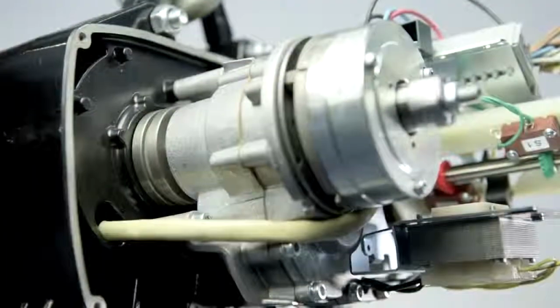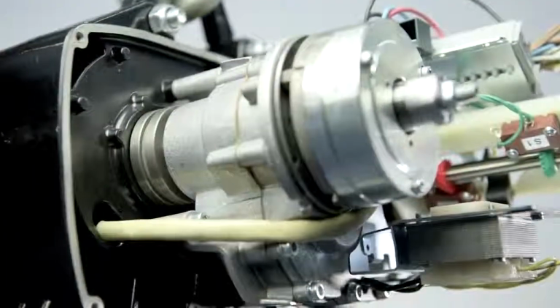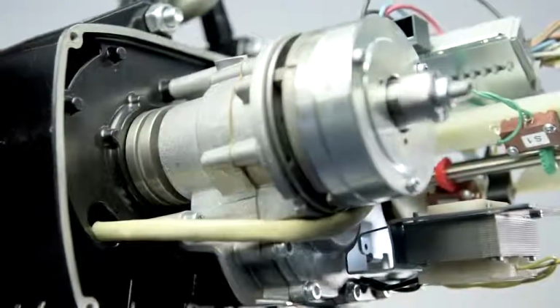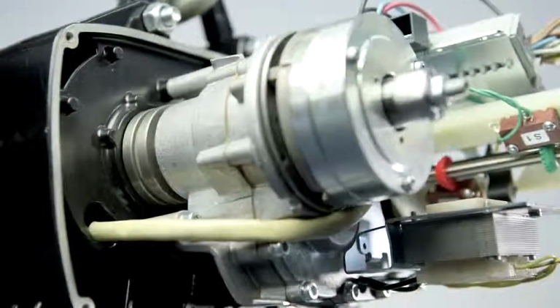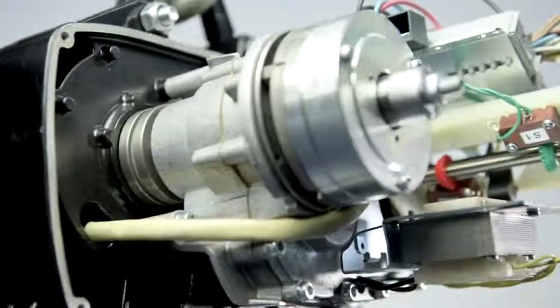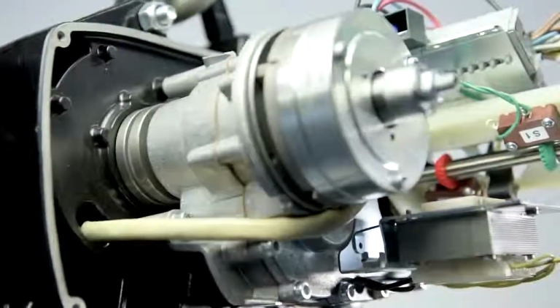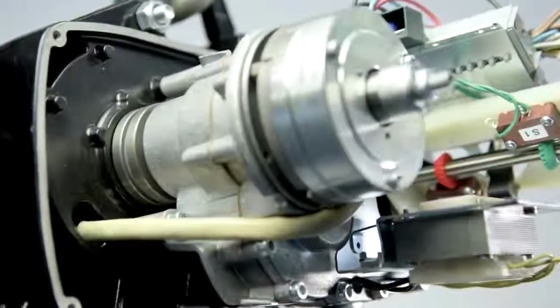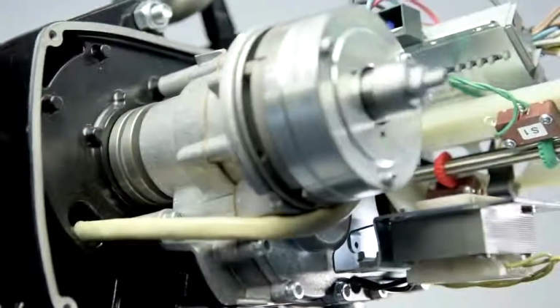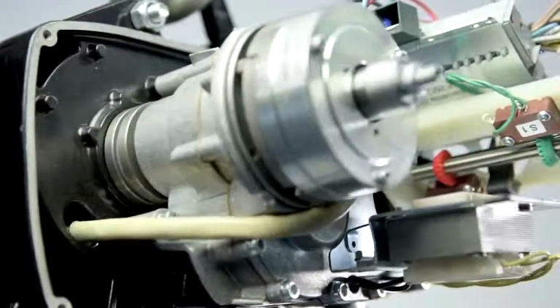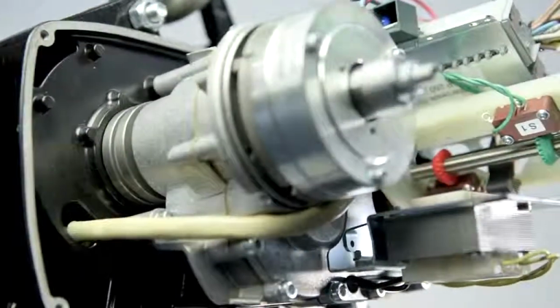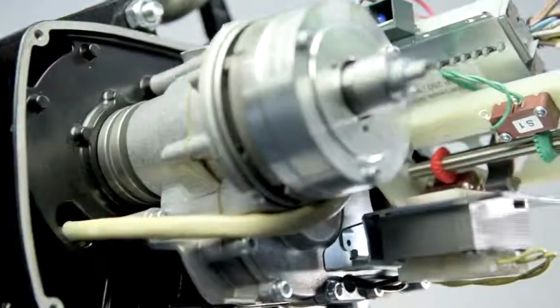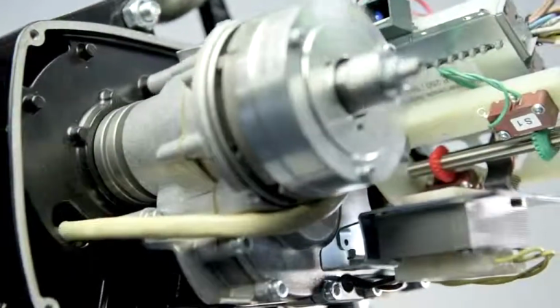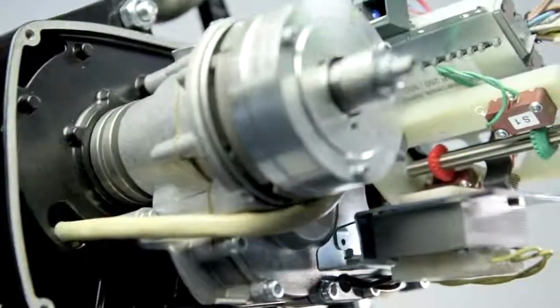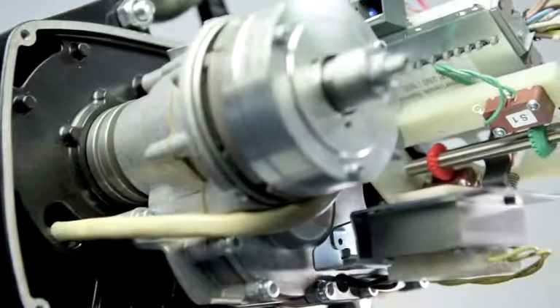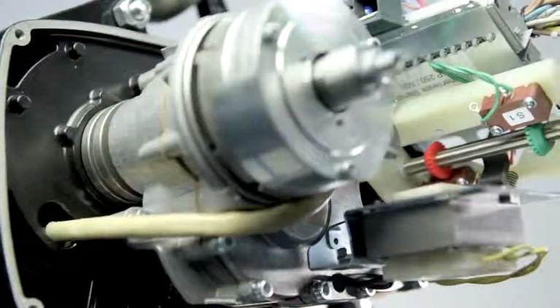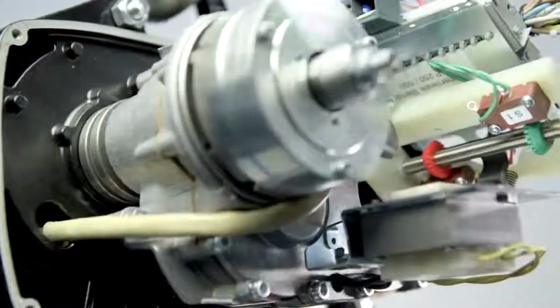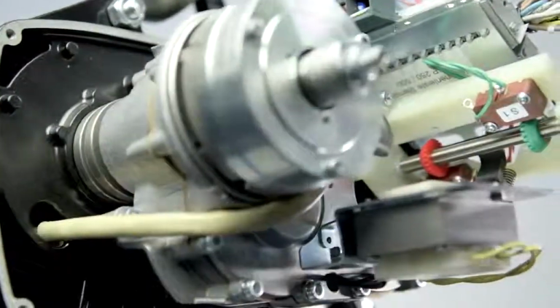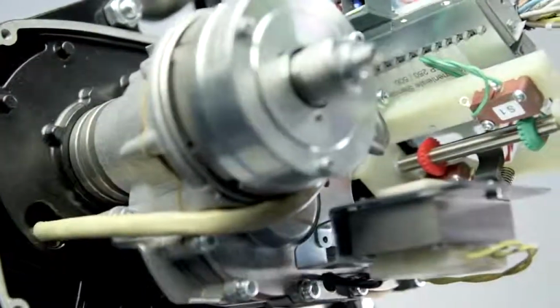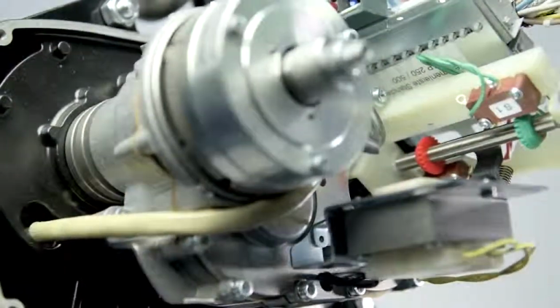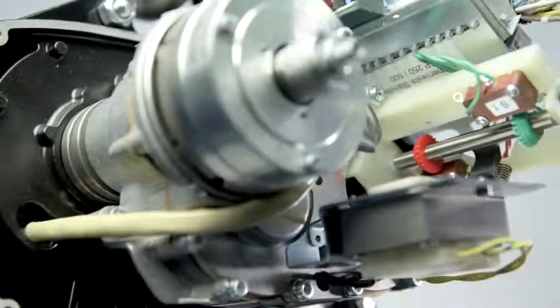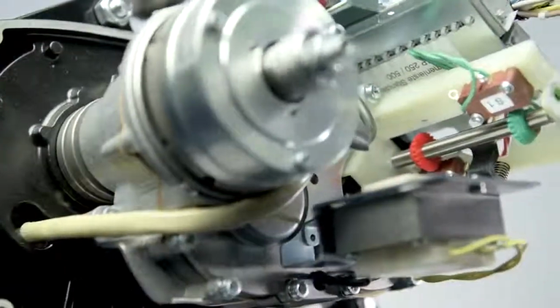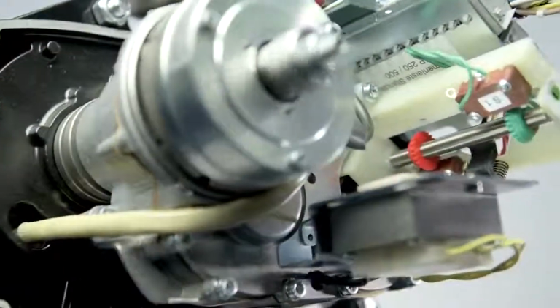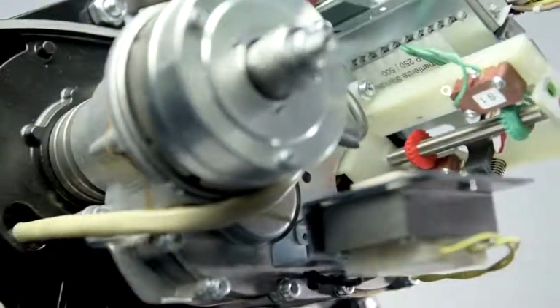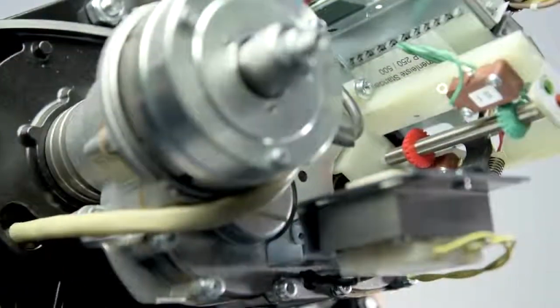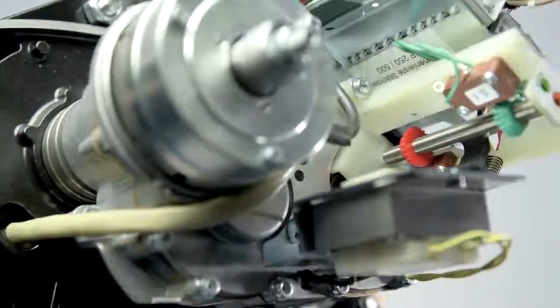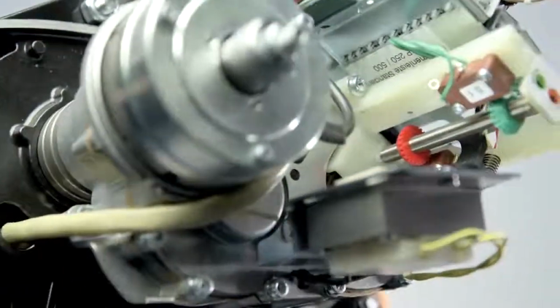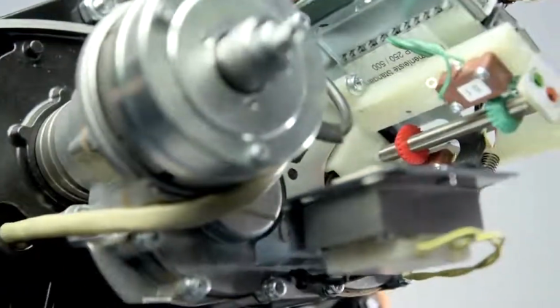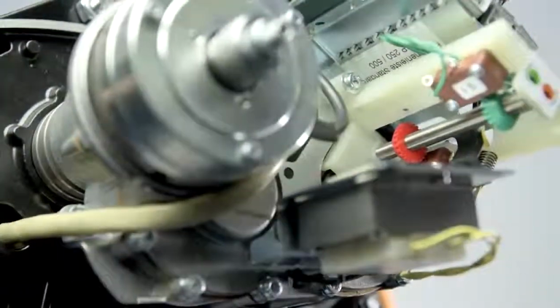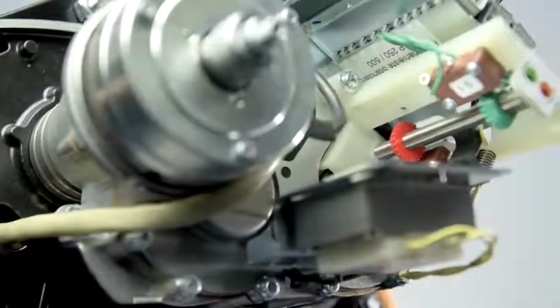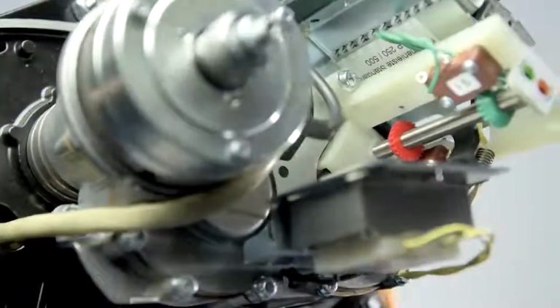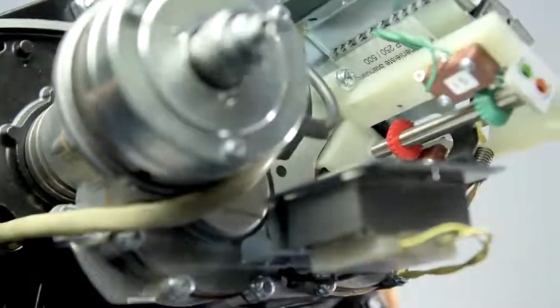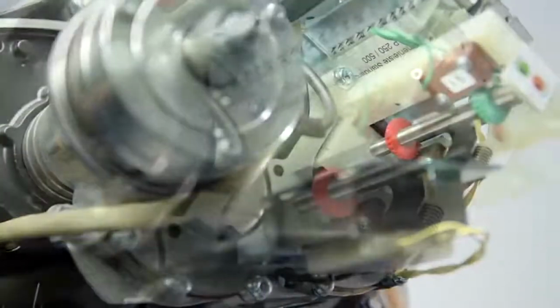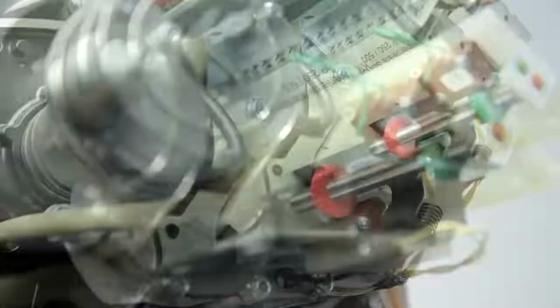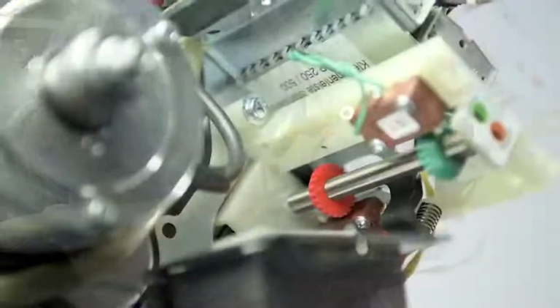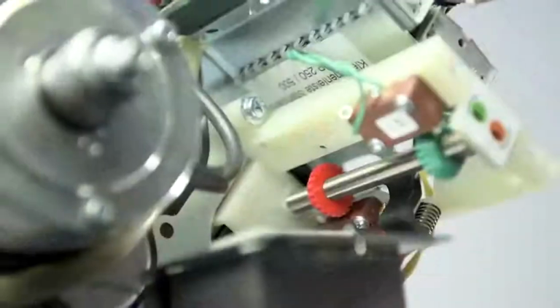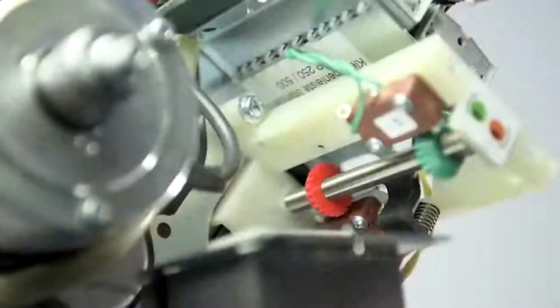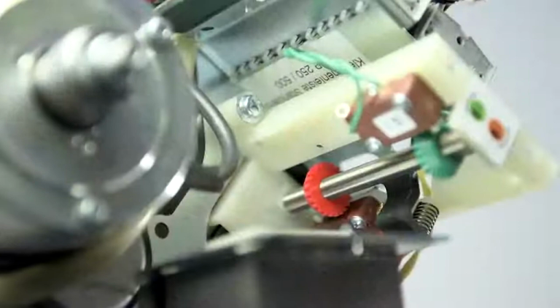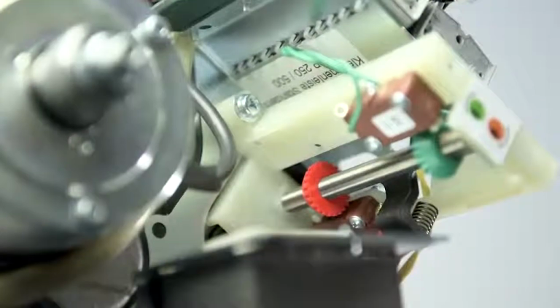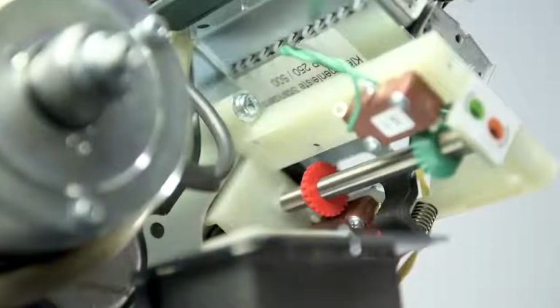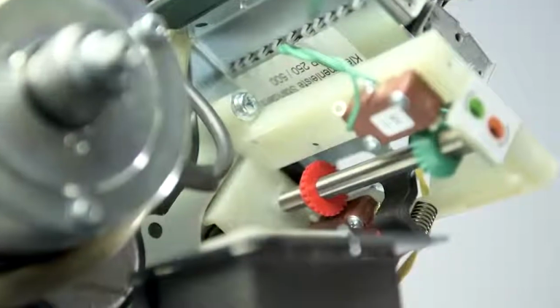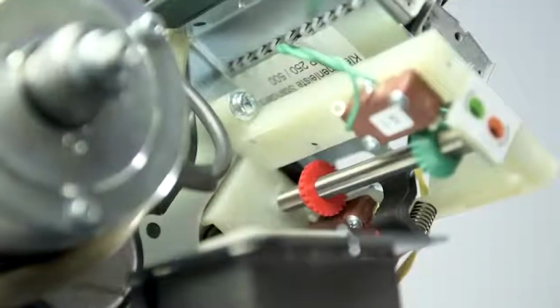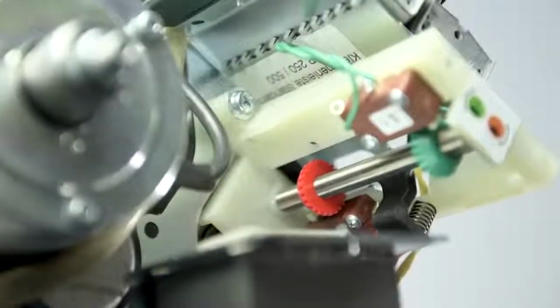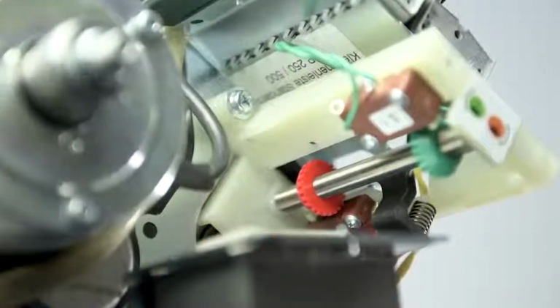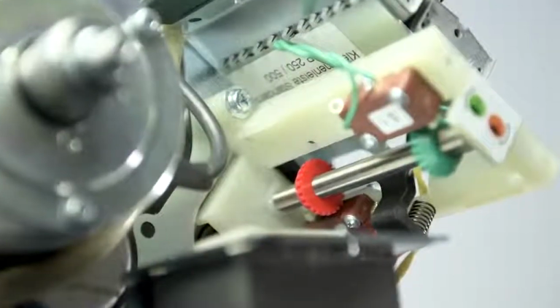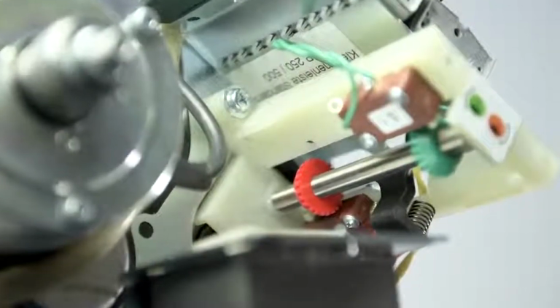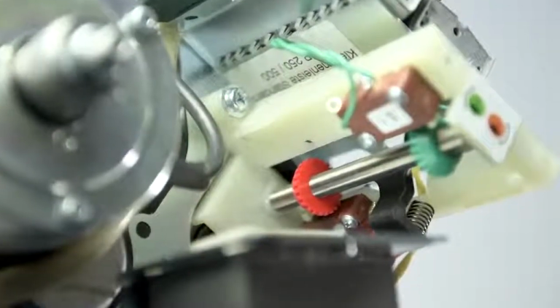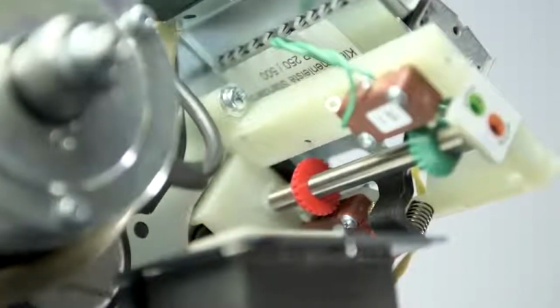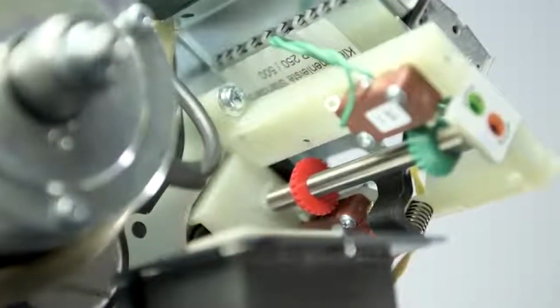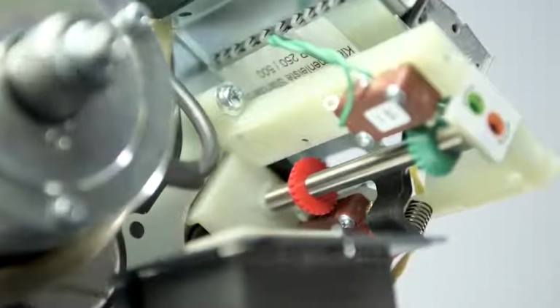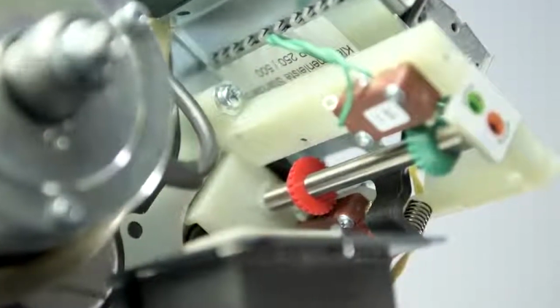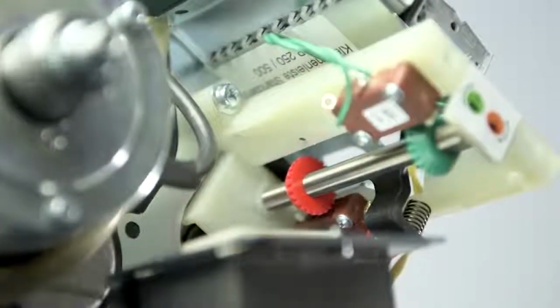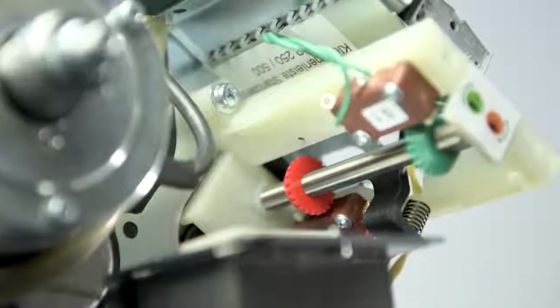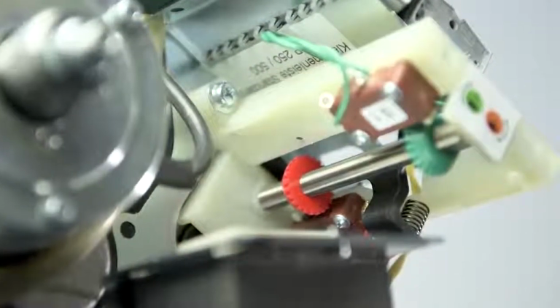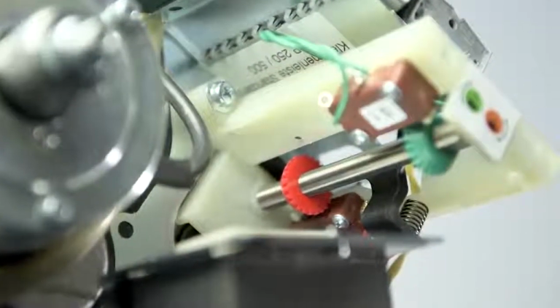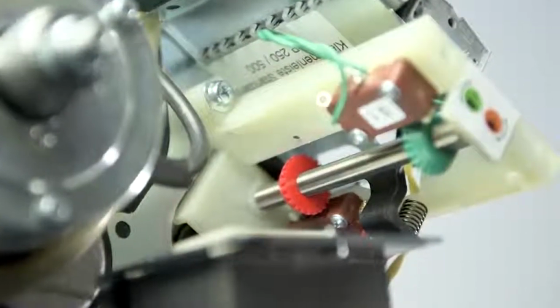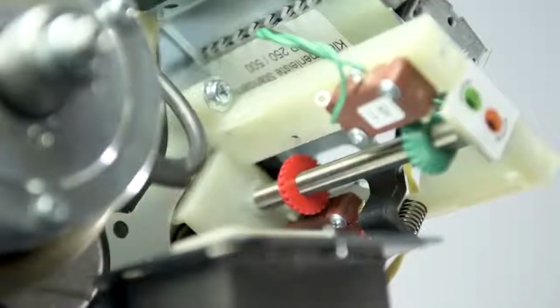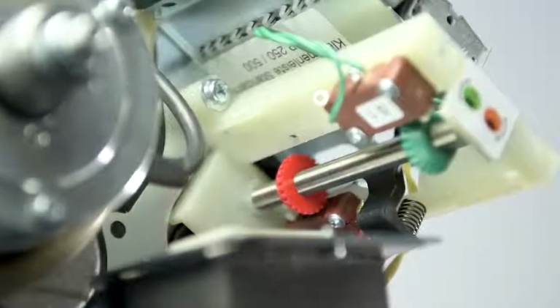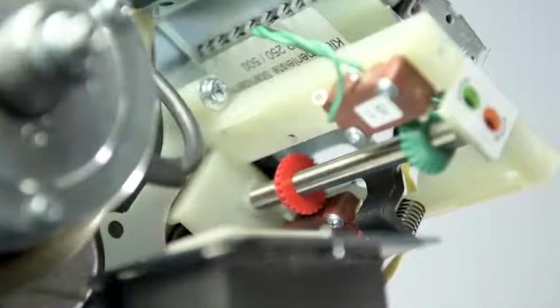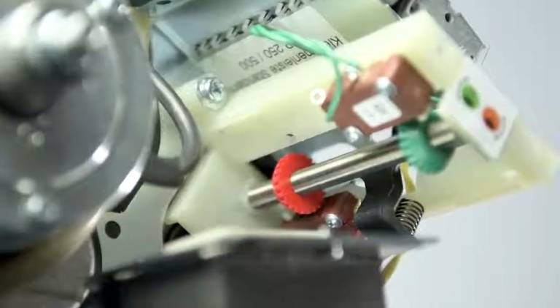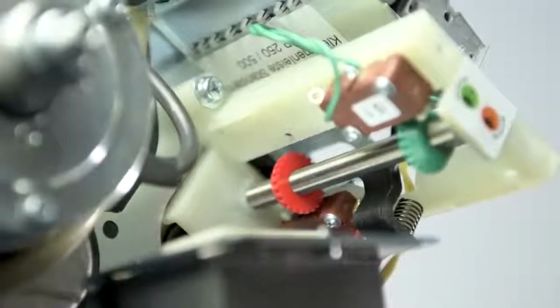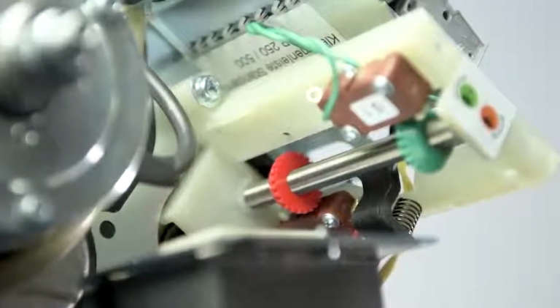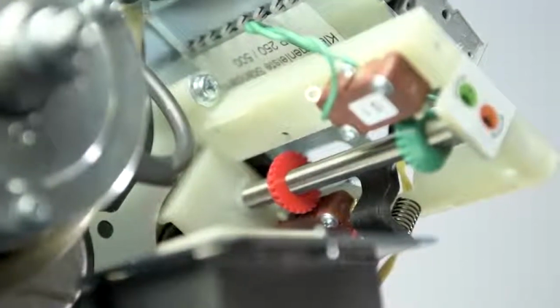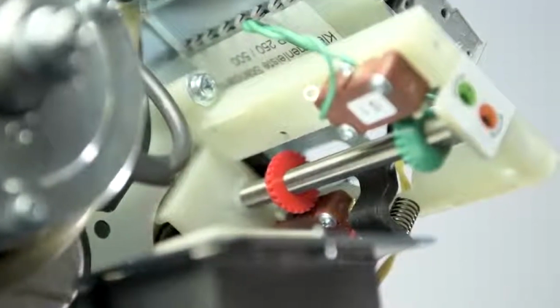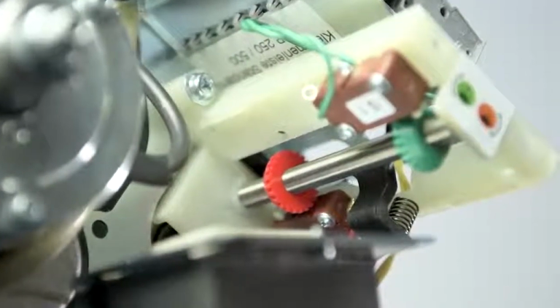With the integrated geared limit switch, the upper and lower end position of the load hook can be set easily and accurately.